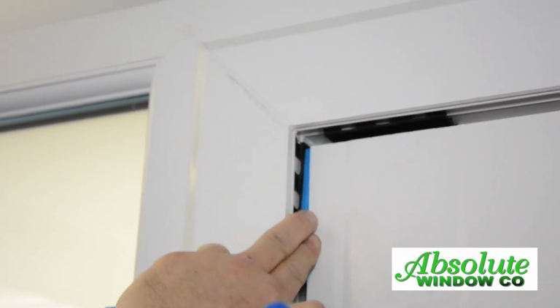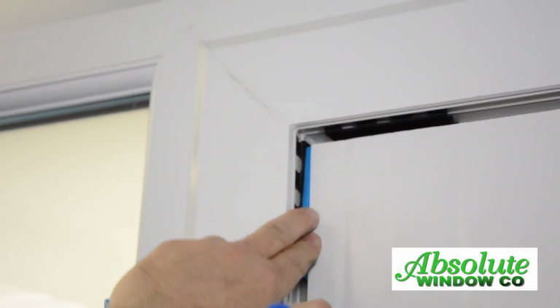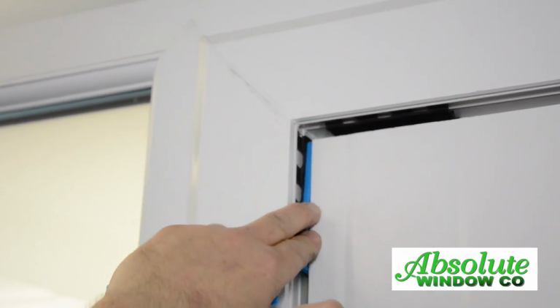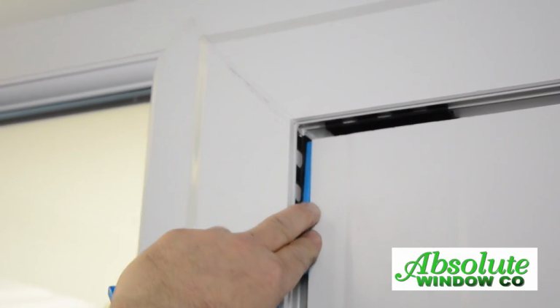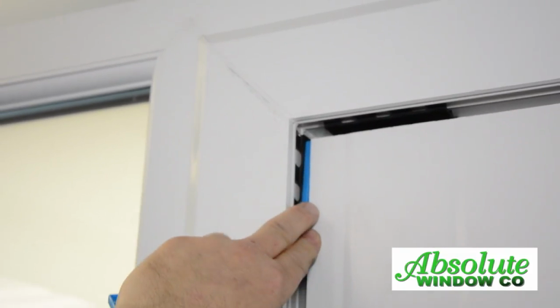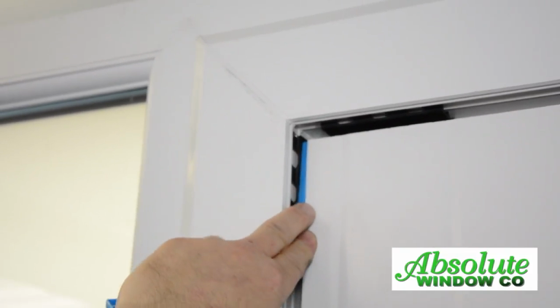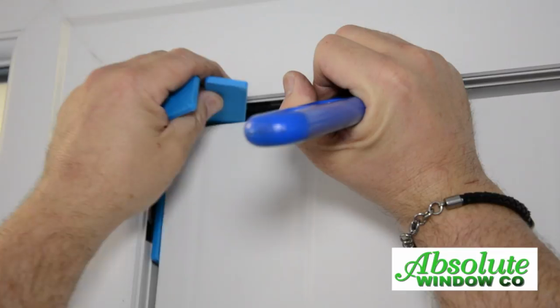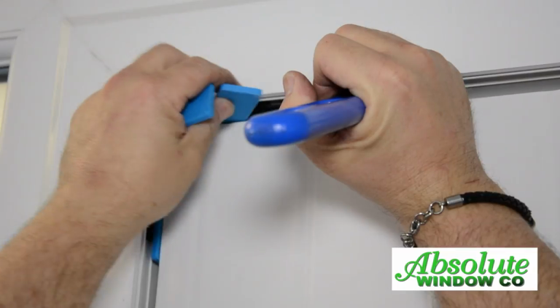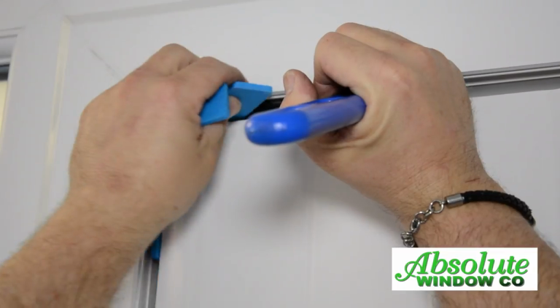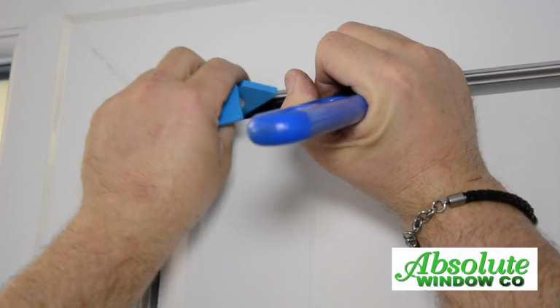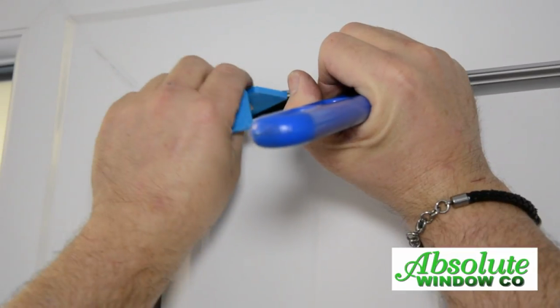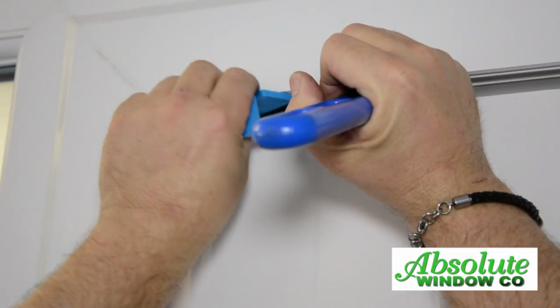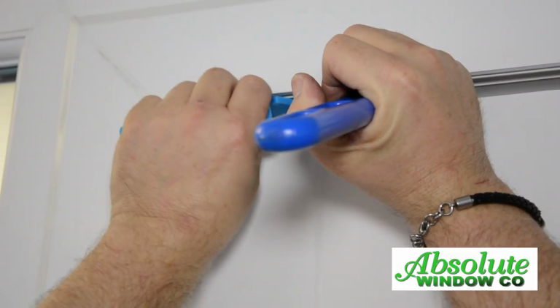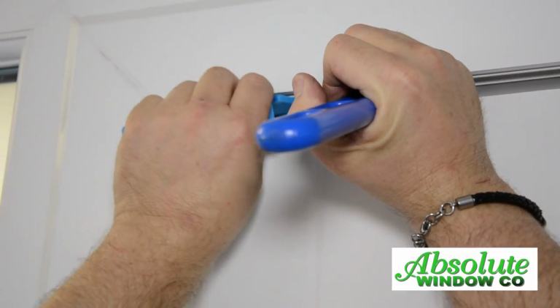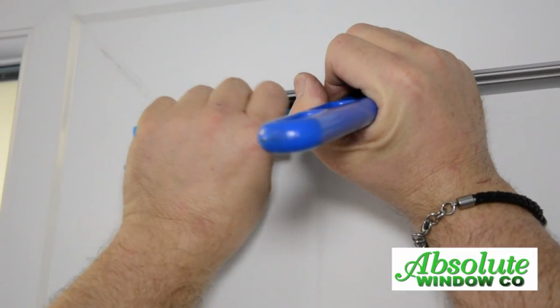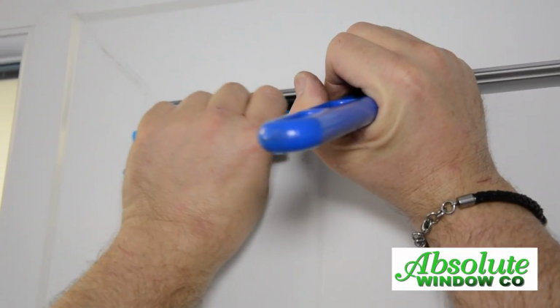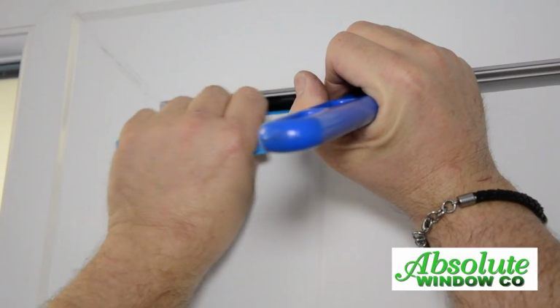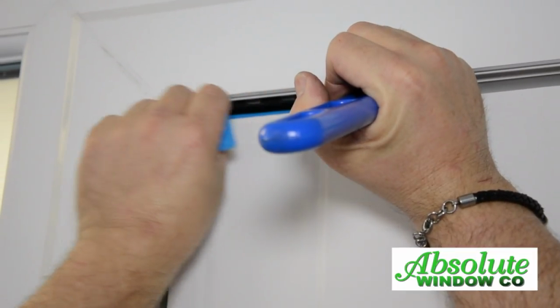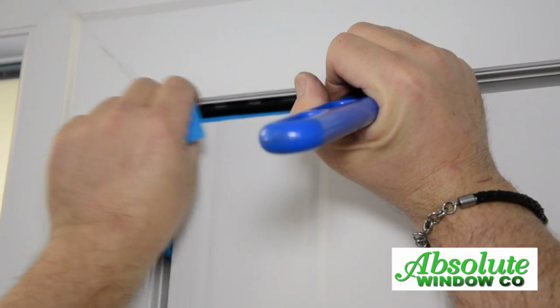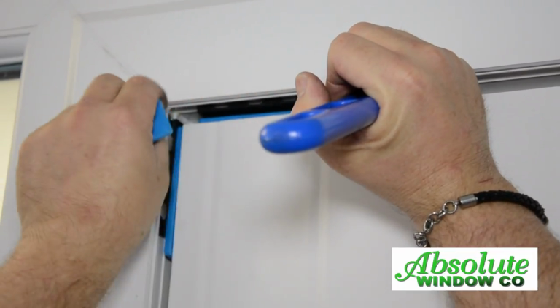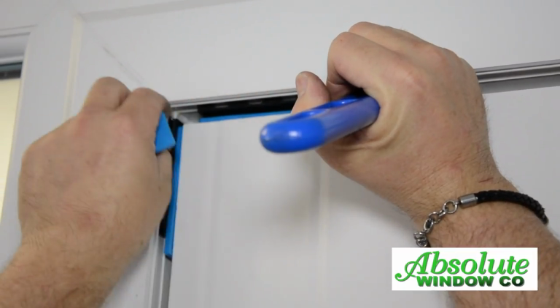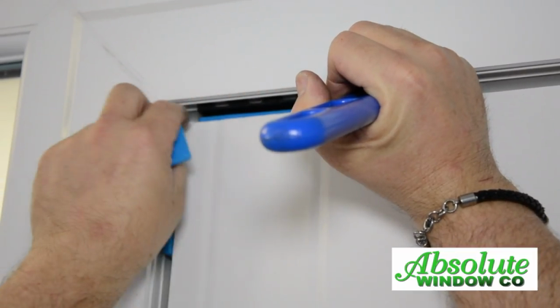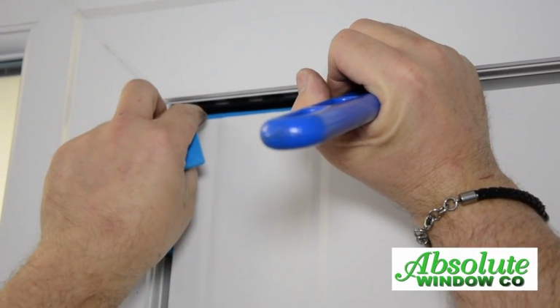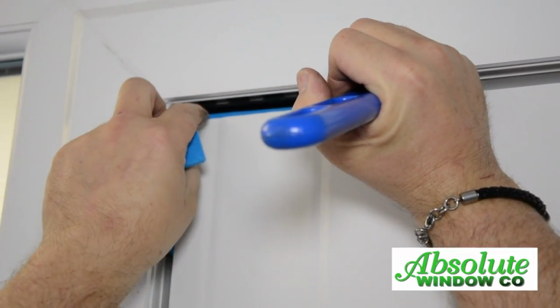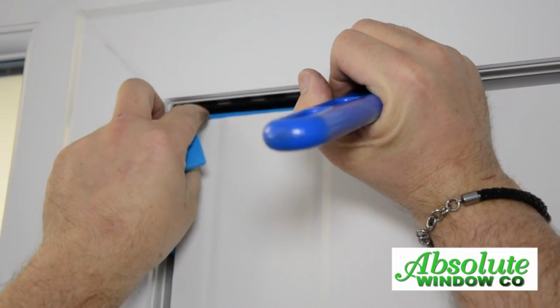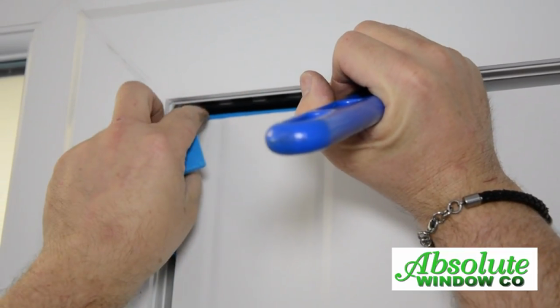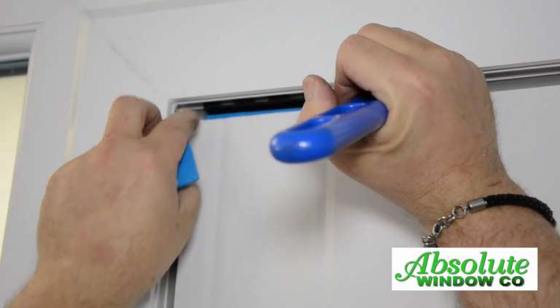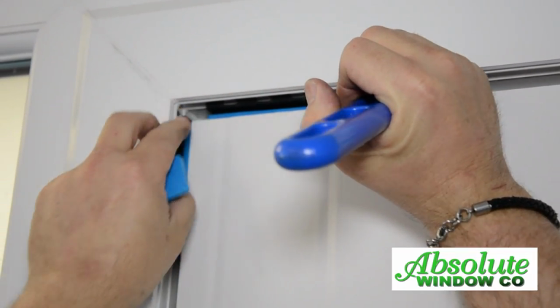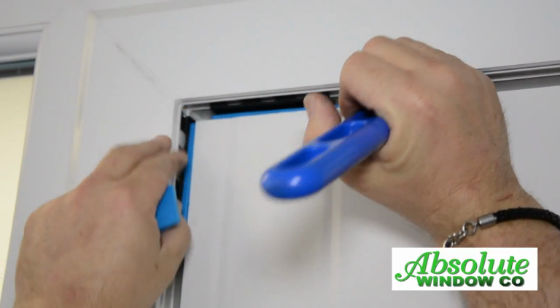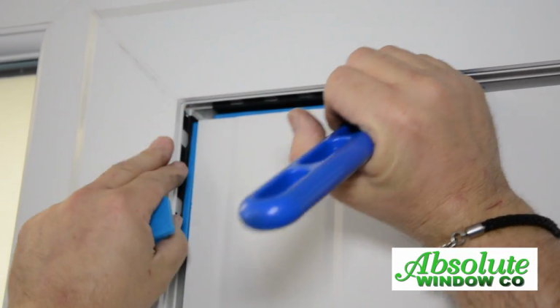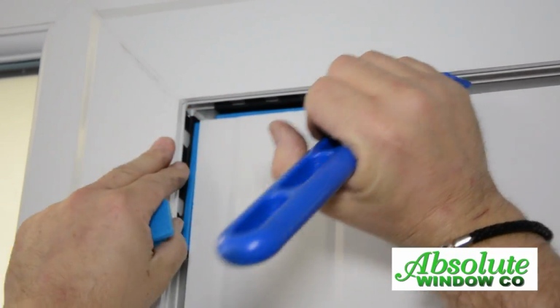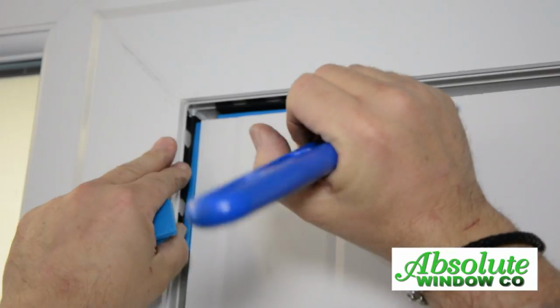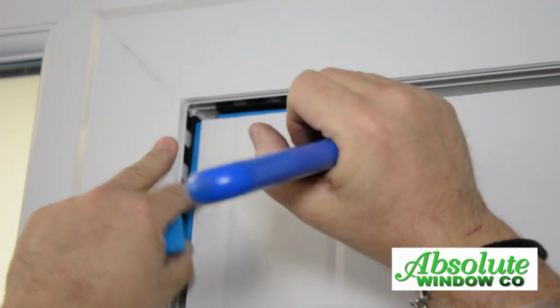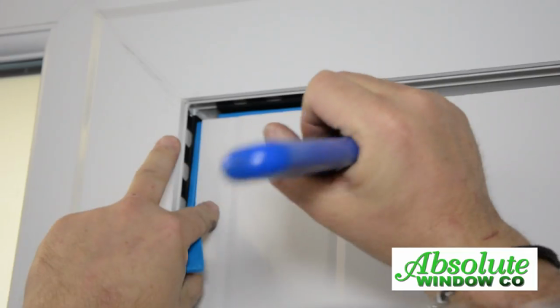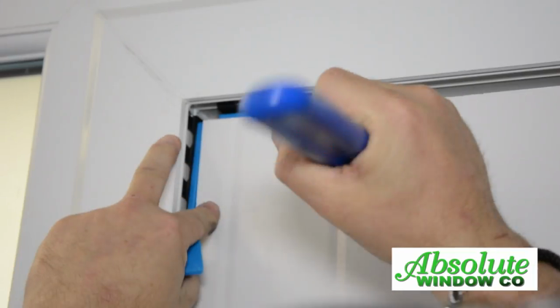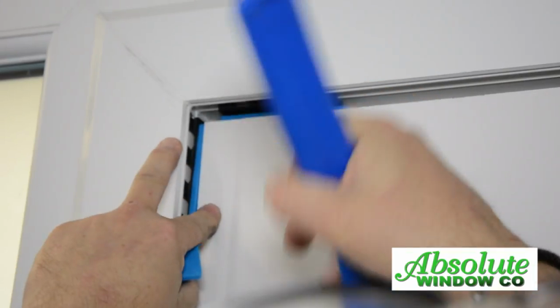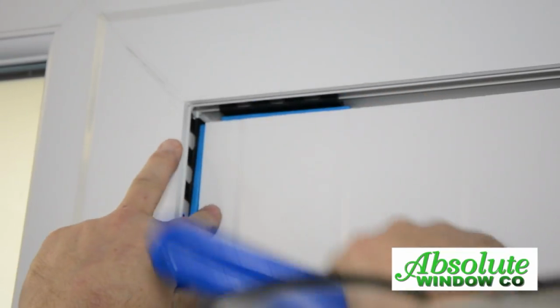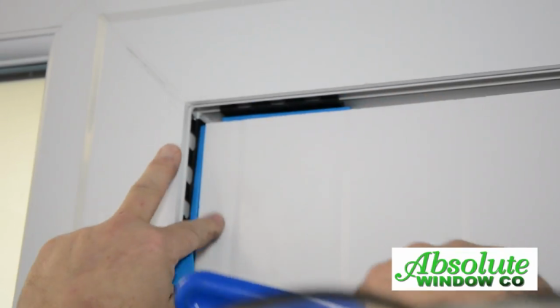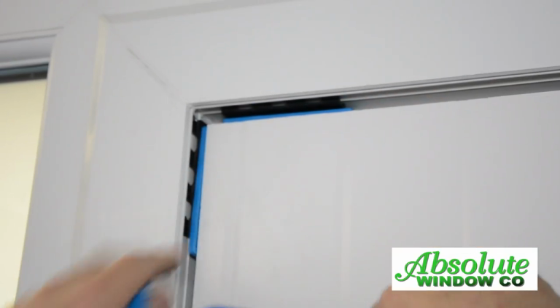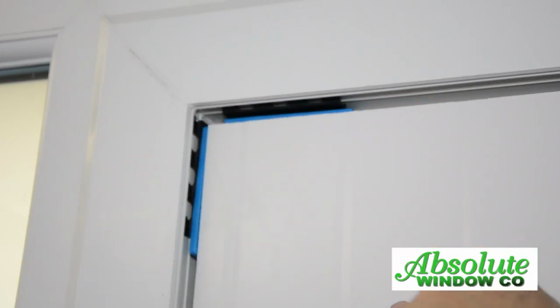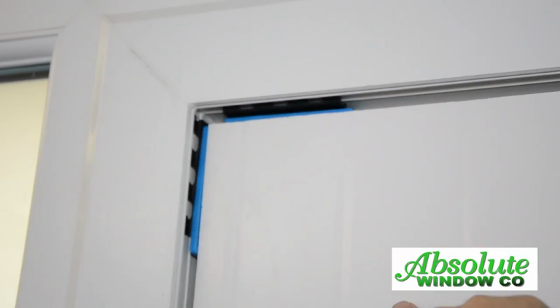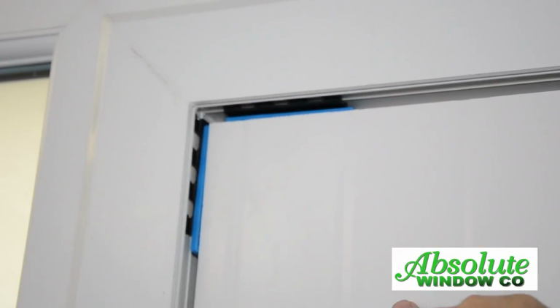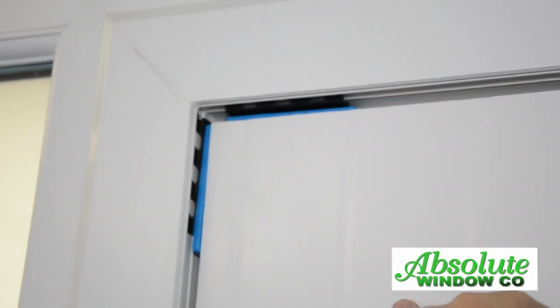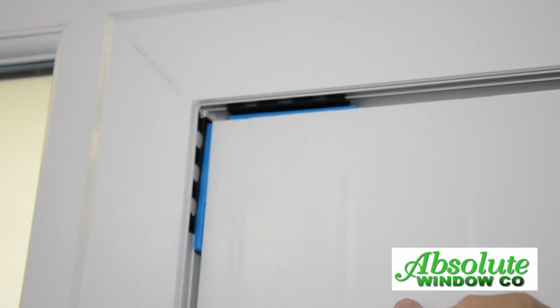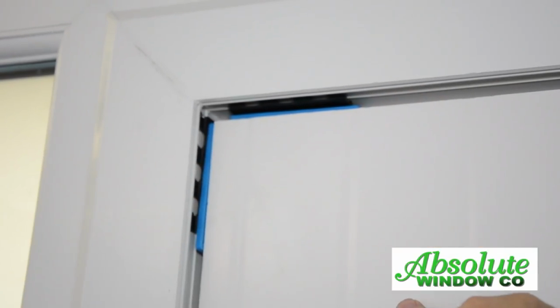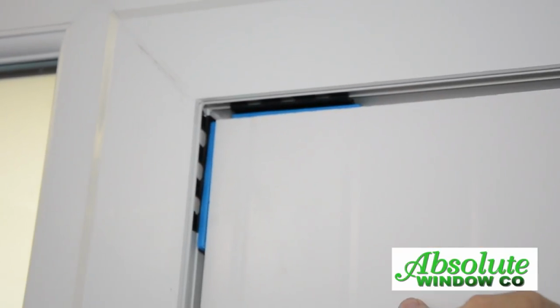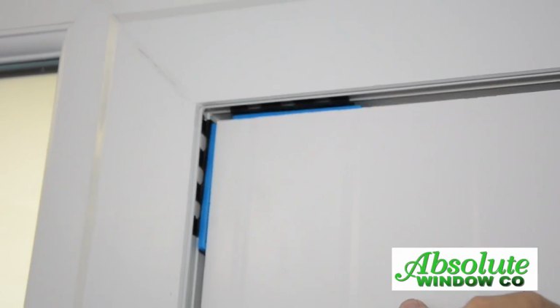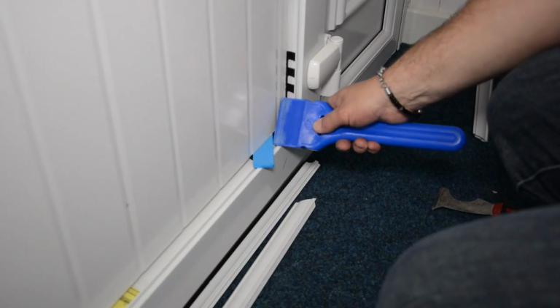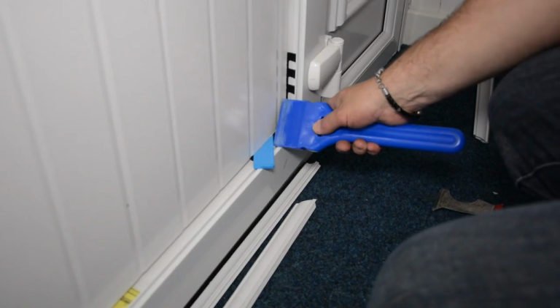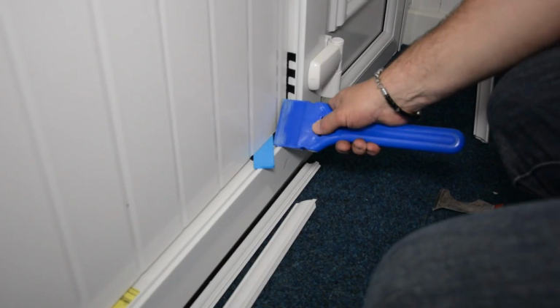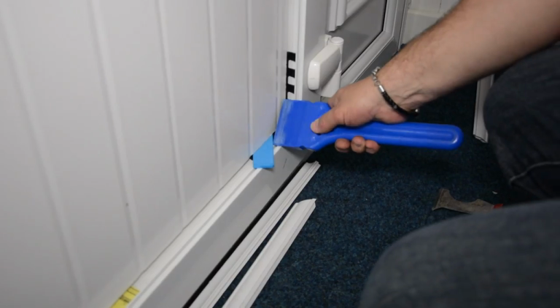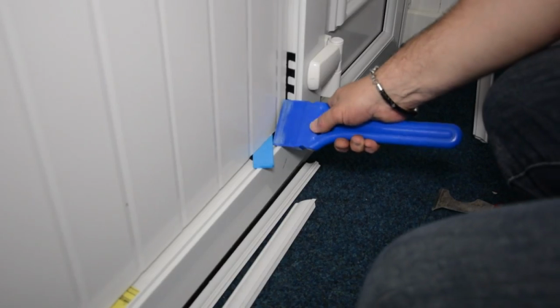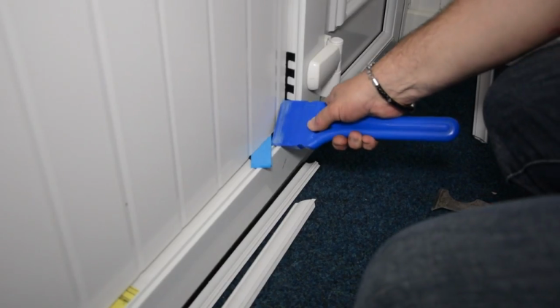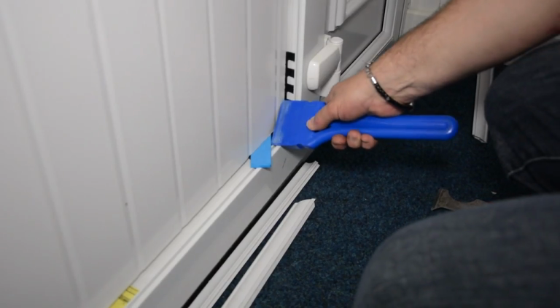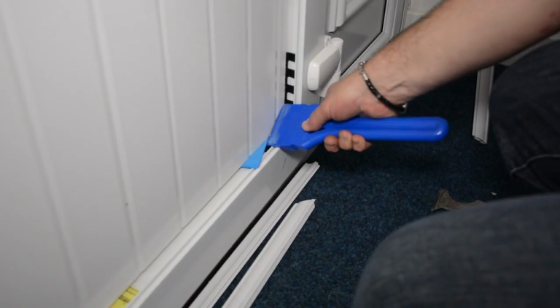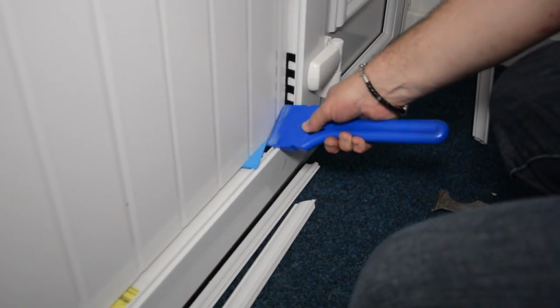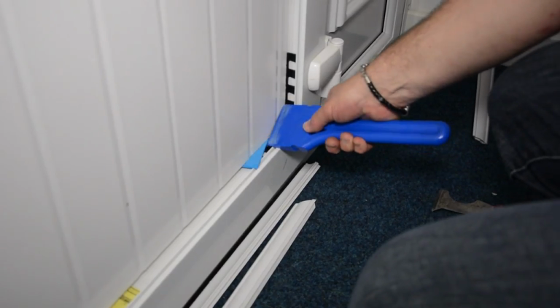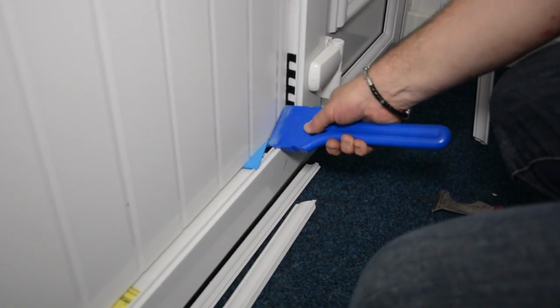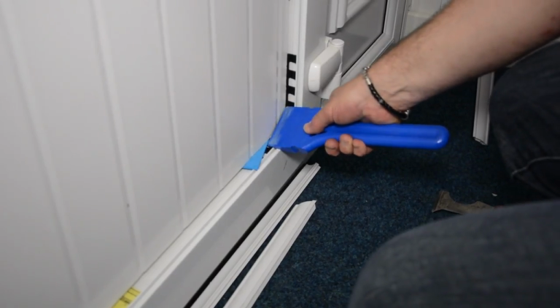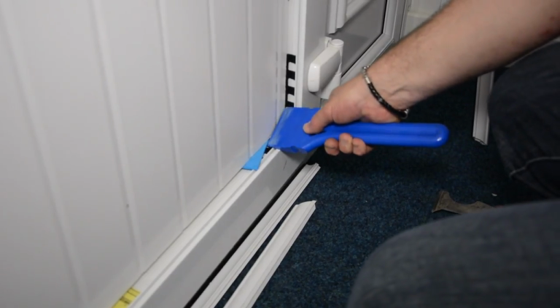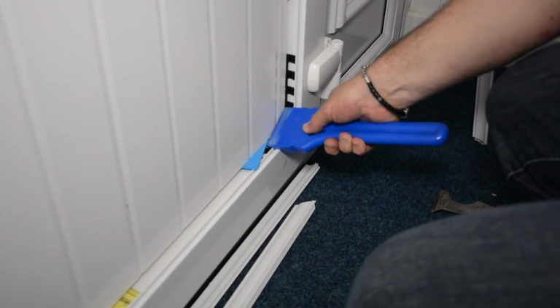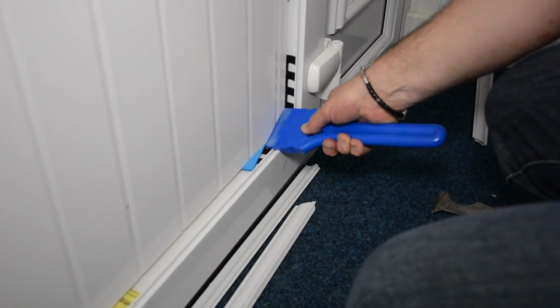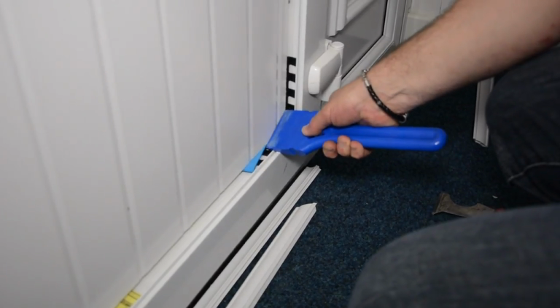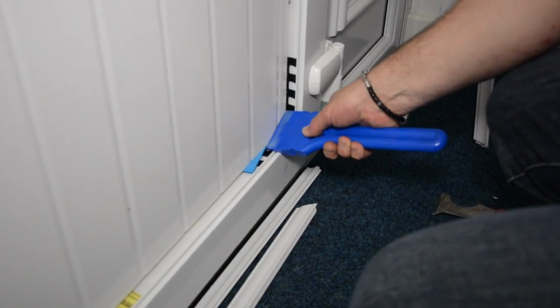Using a glazing paddle, lift the door to a square position and pack. Make sure the blue packers are now pushed back.